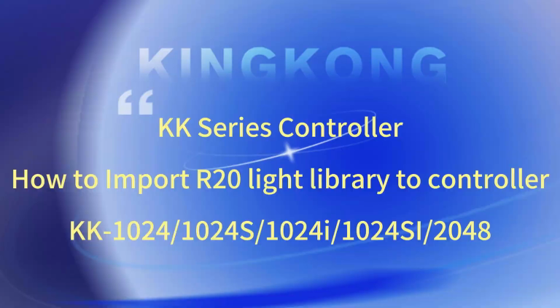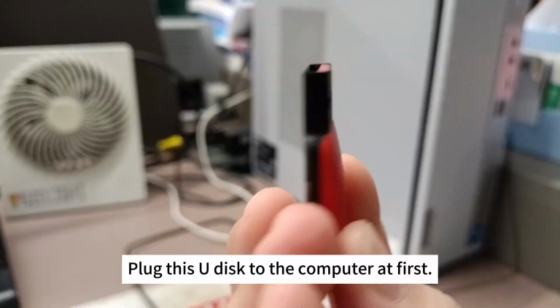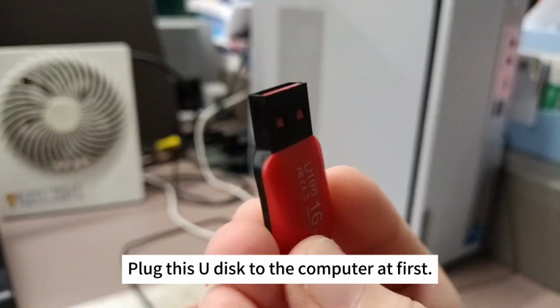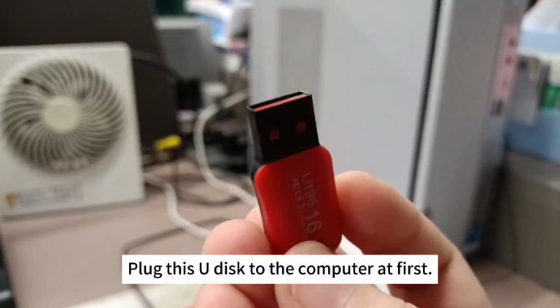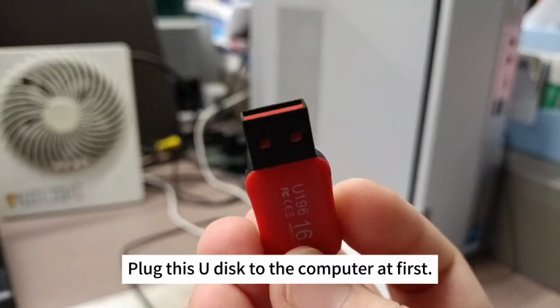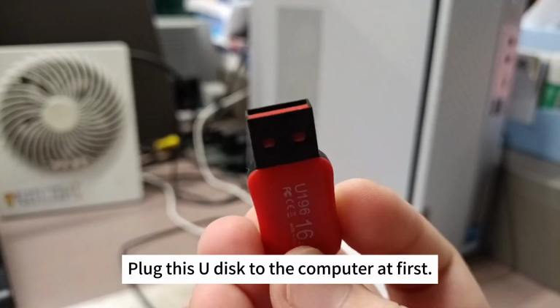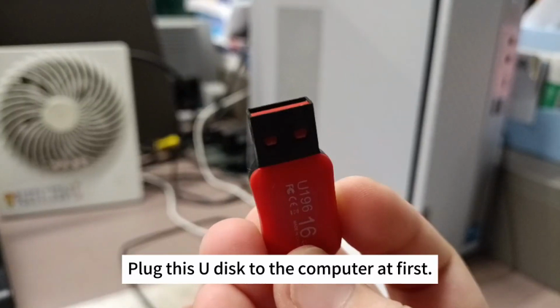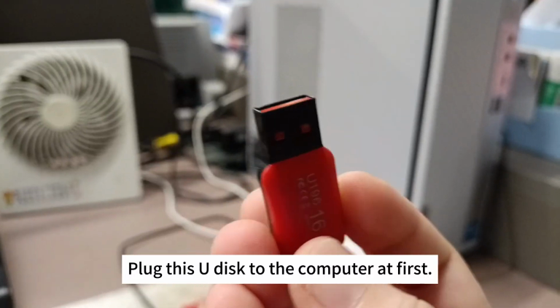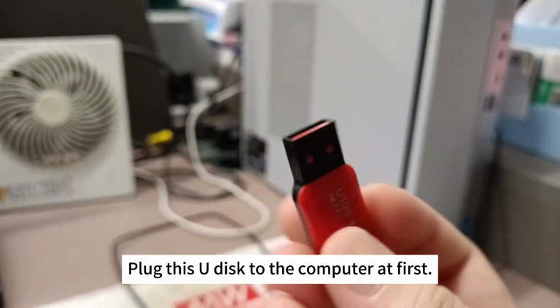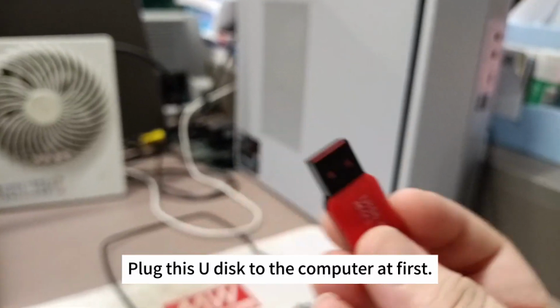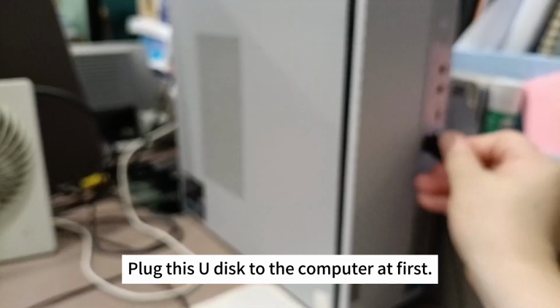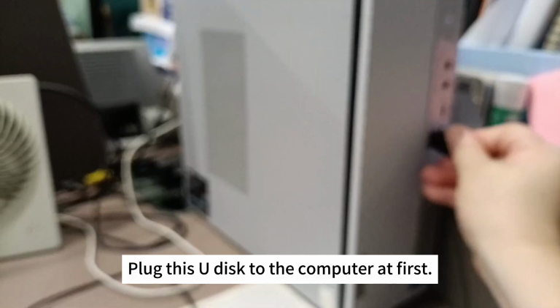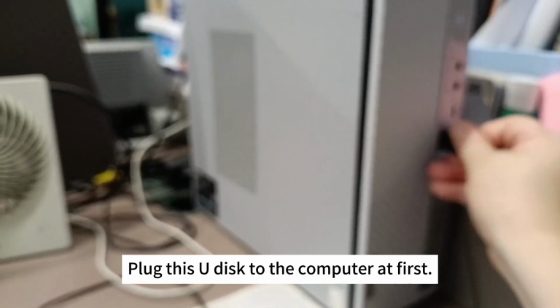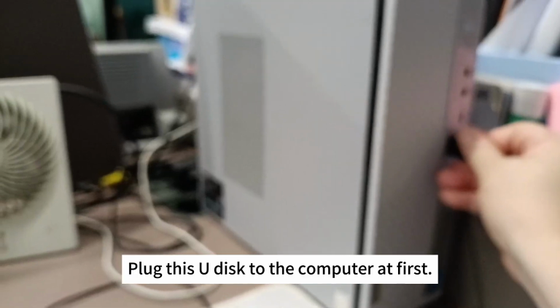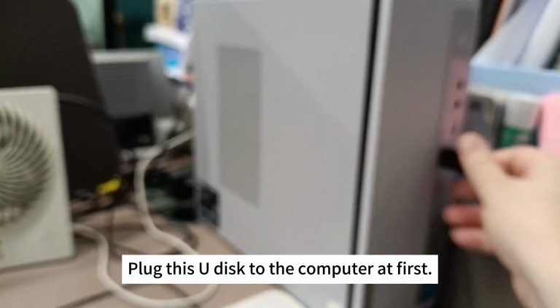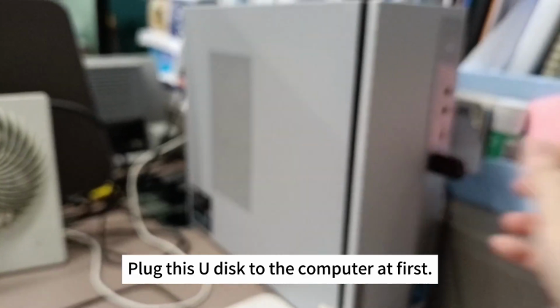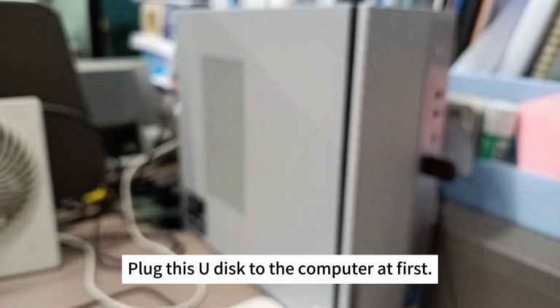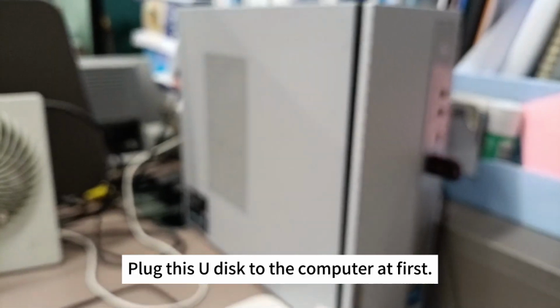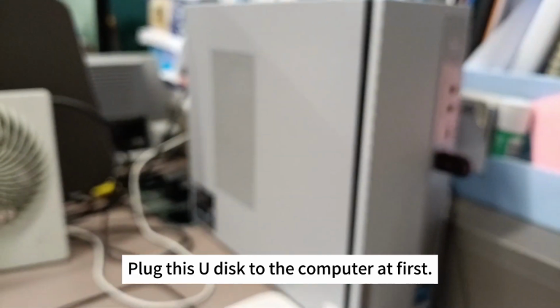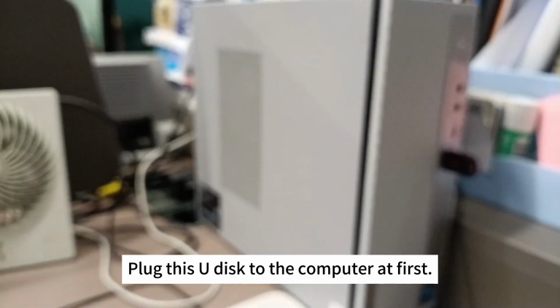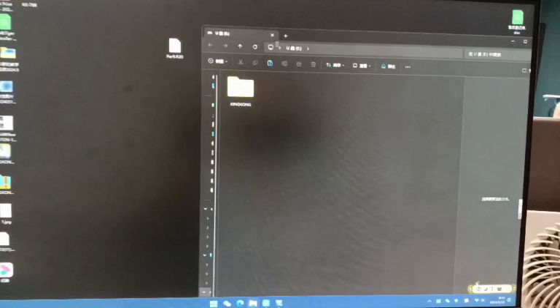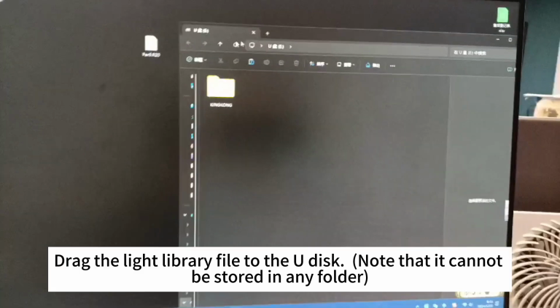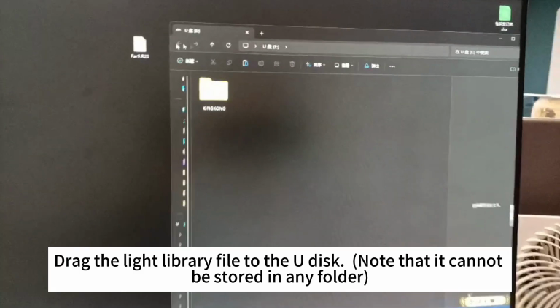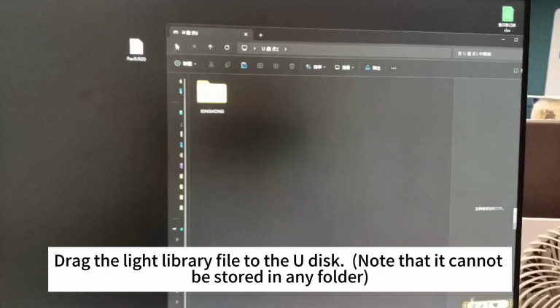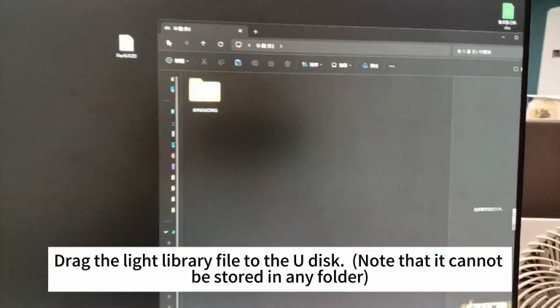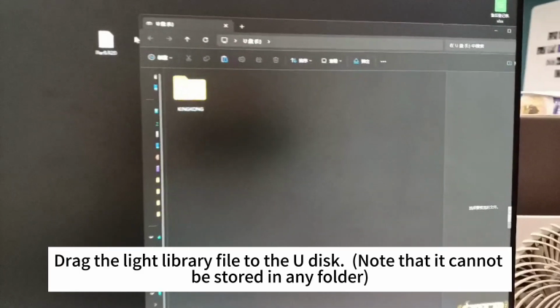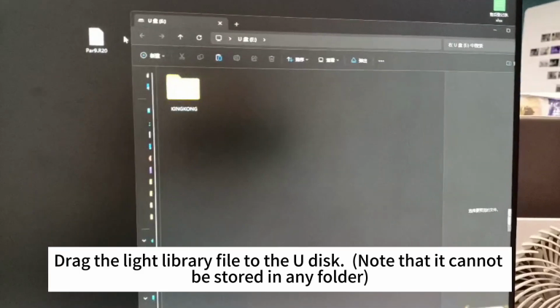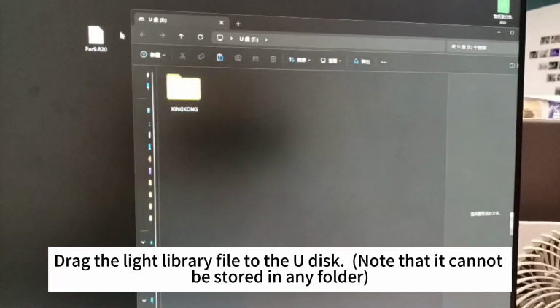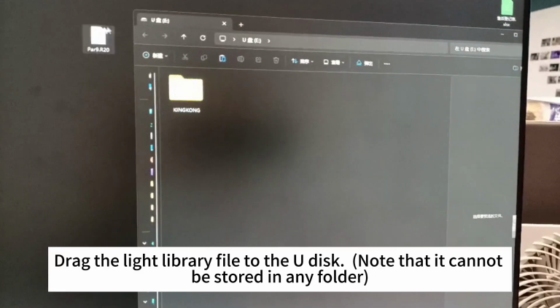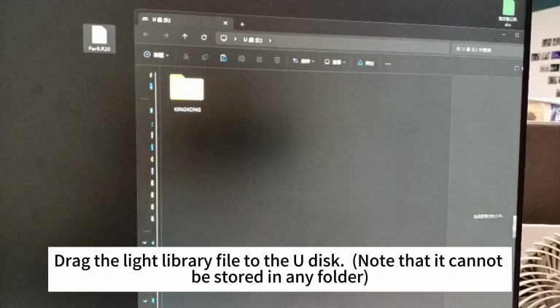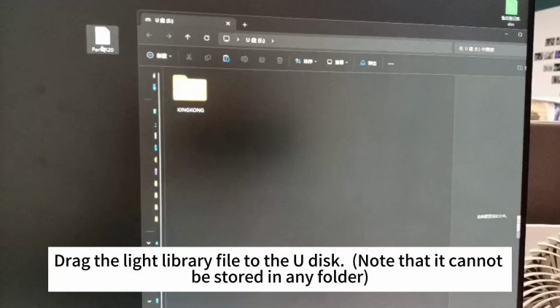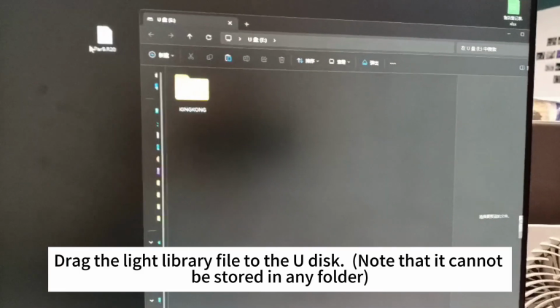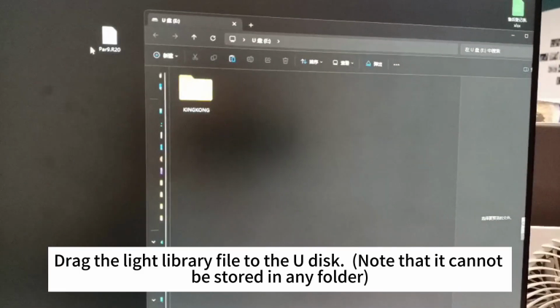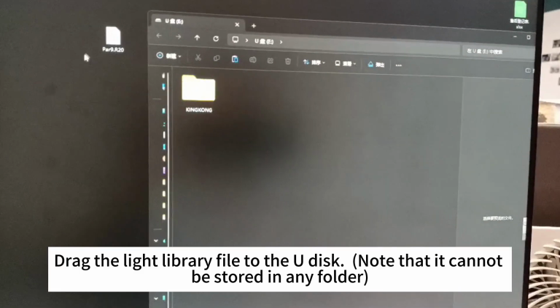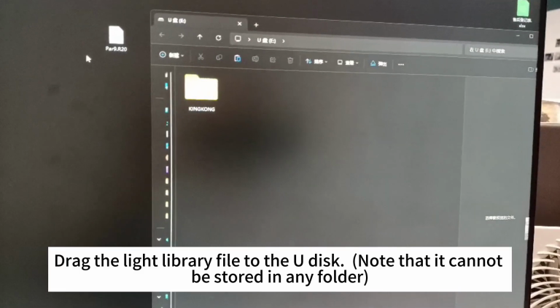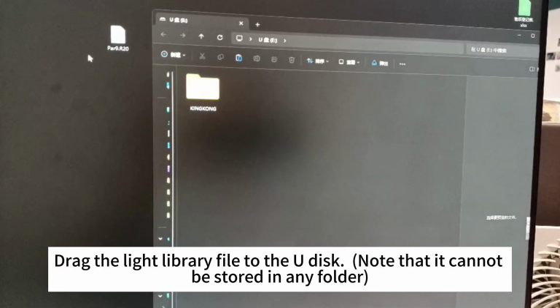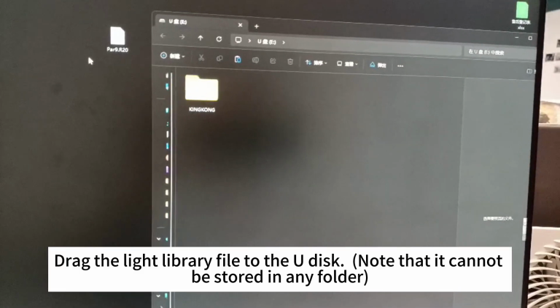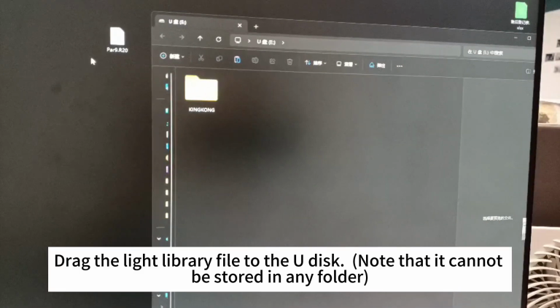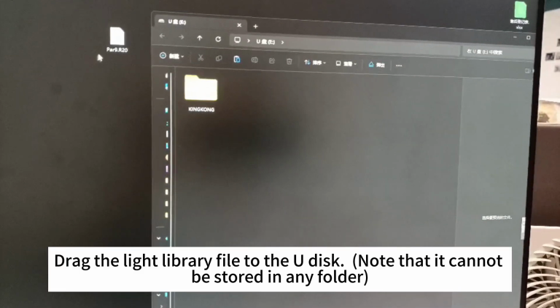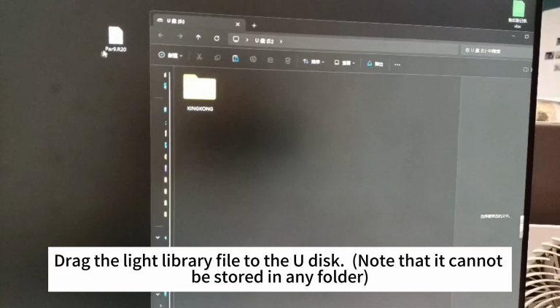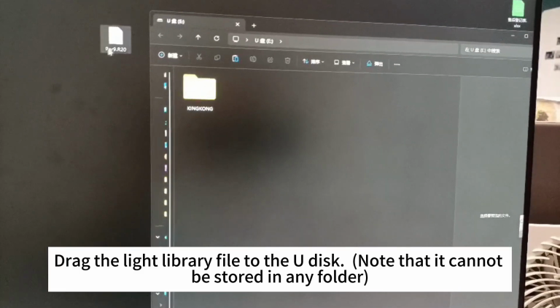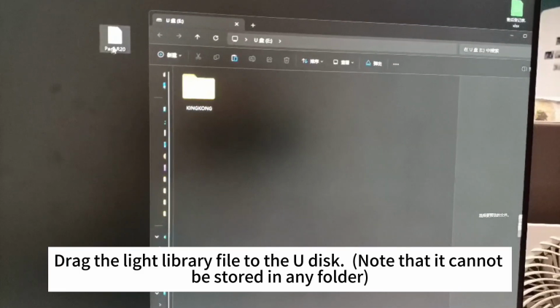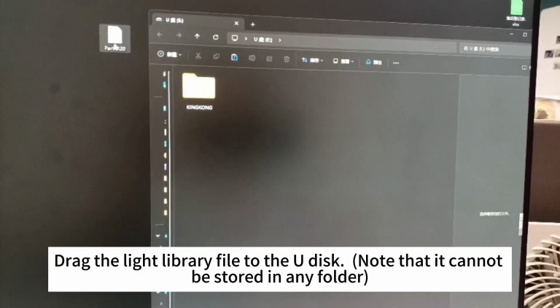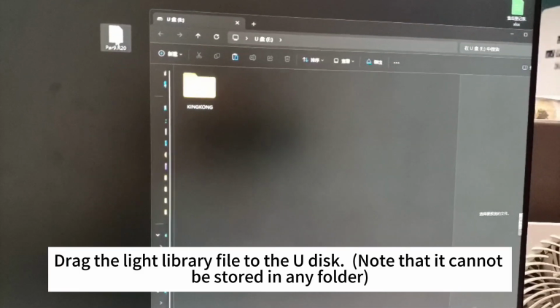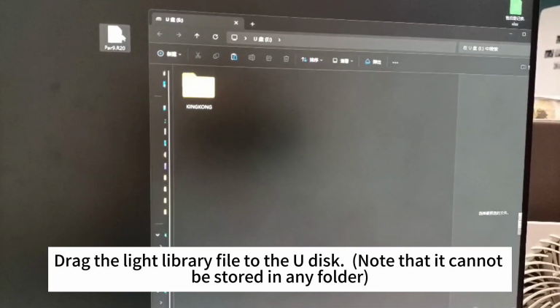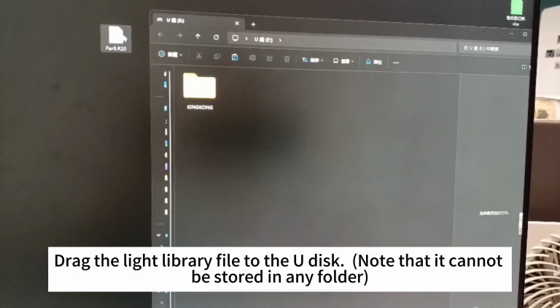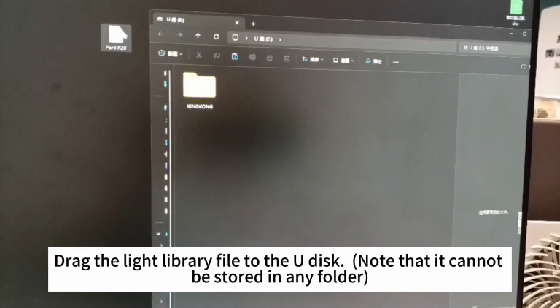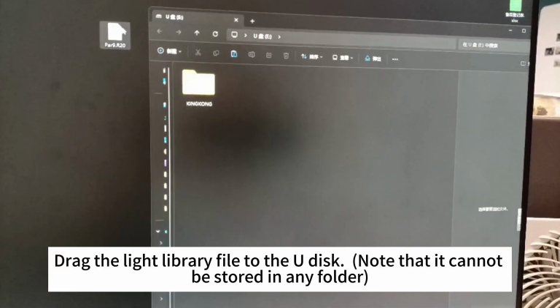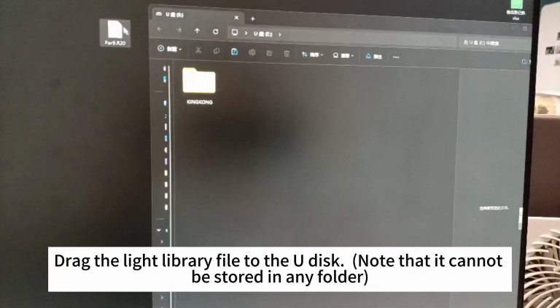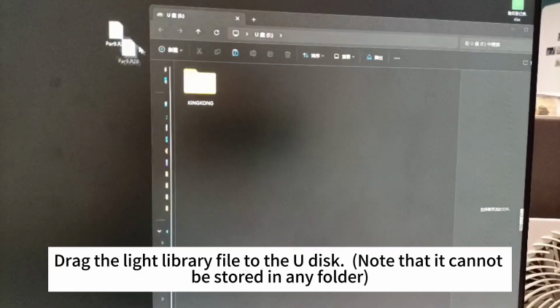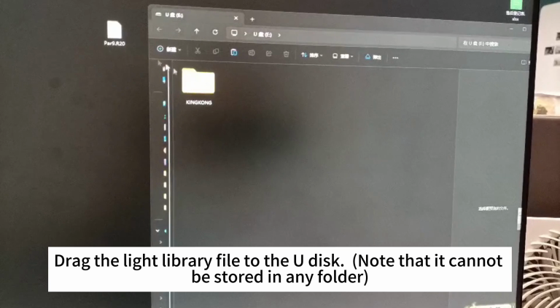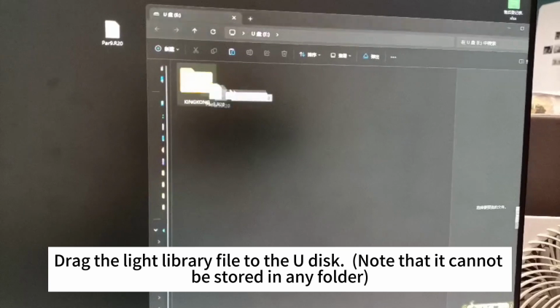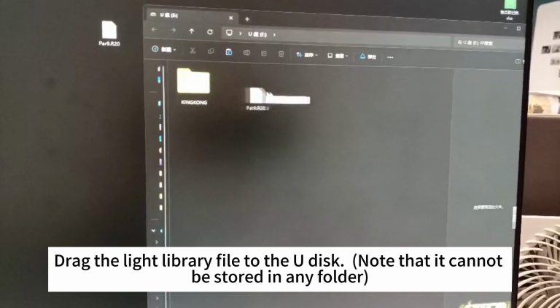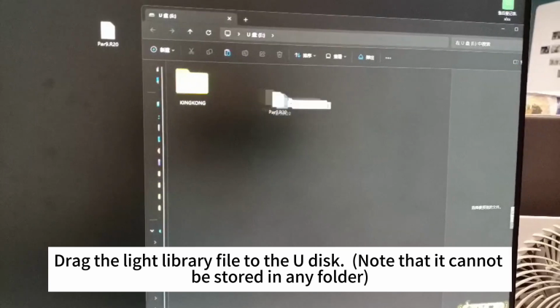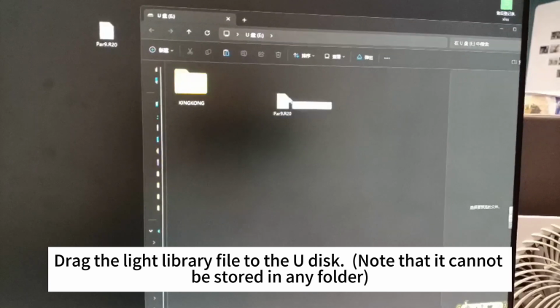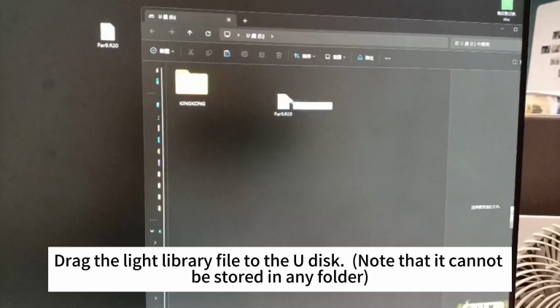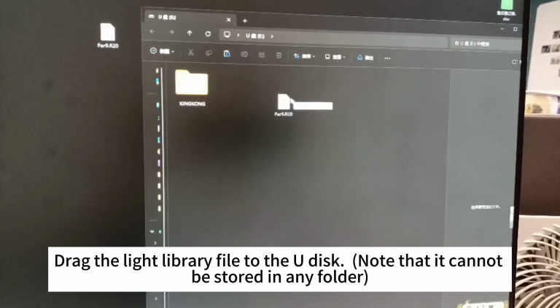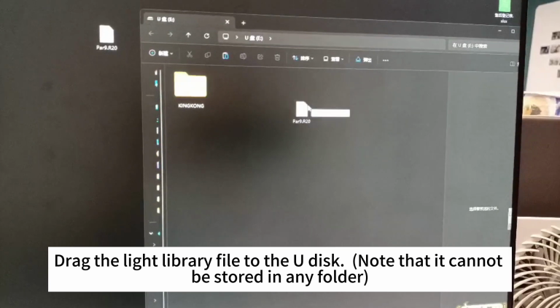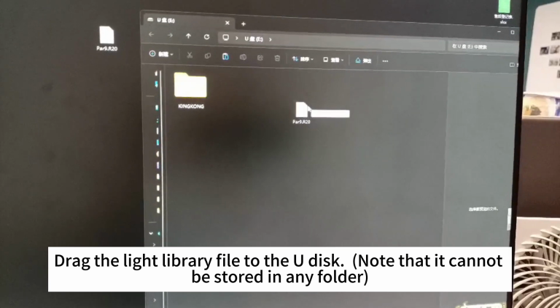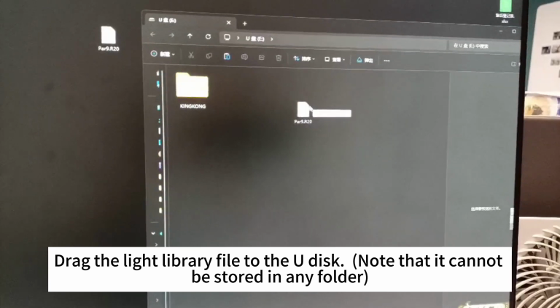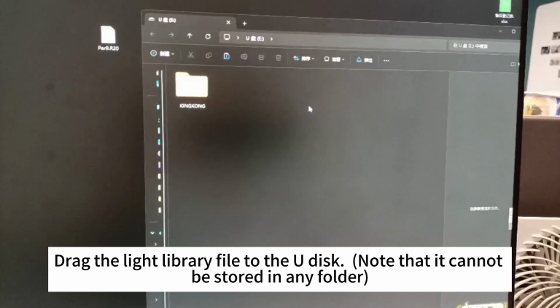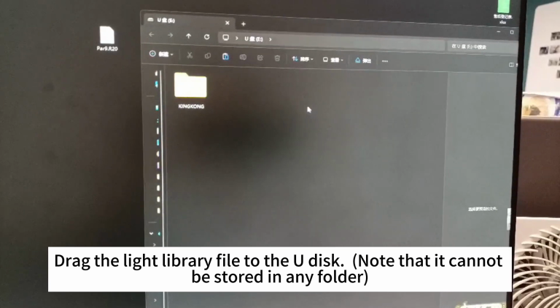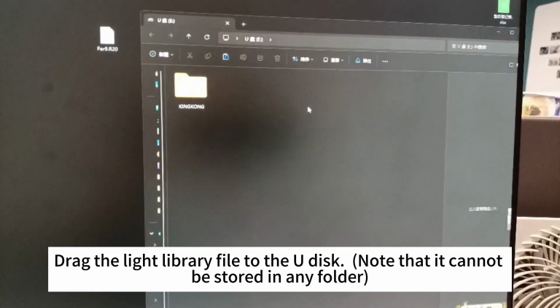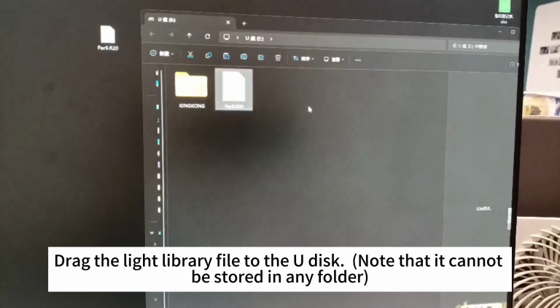Plug the UDISC into the computer first. Drag a light library file to the UDISC. Note that it cannot be stored in any folder.